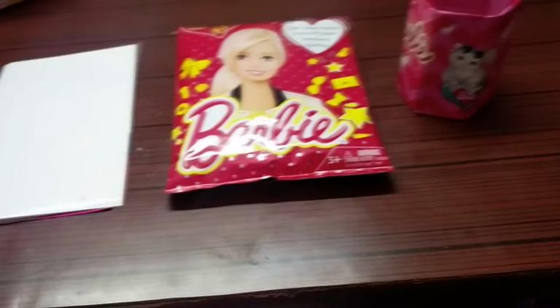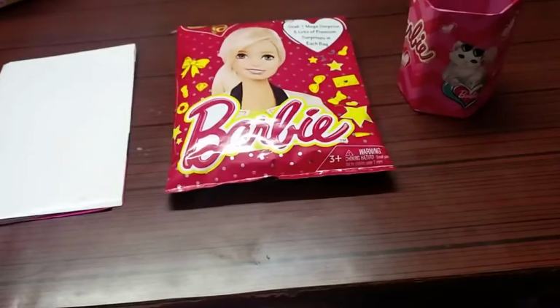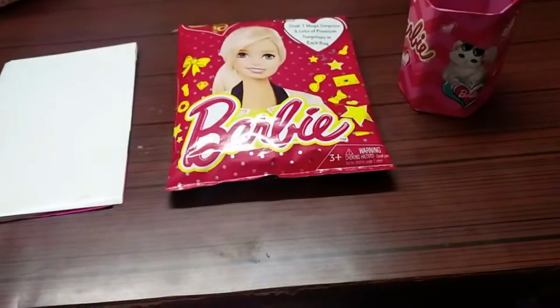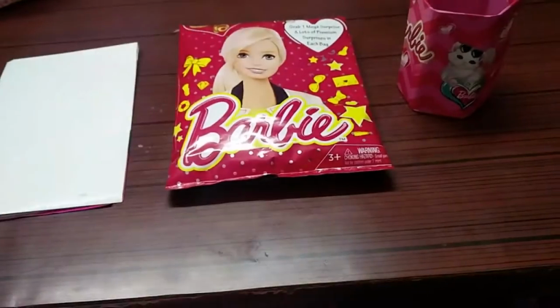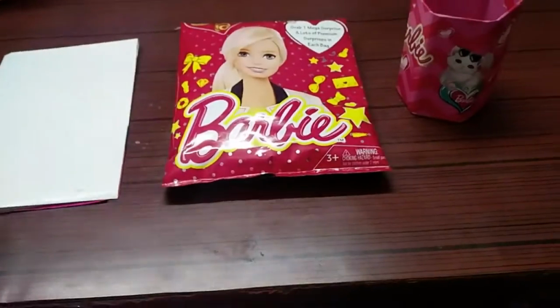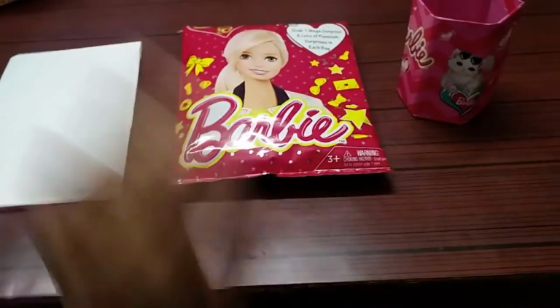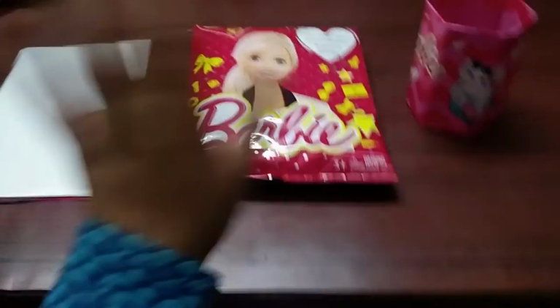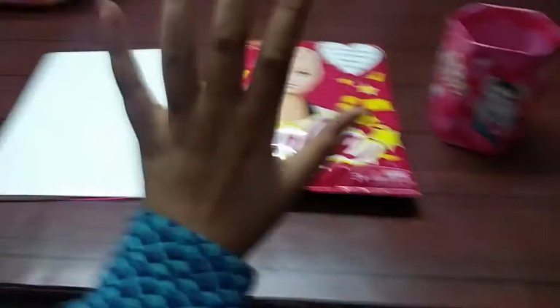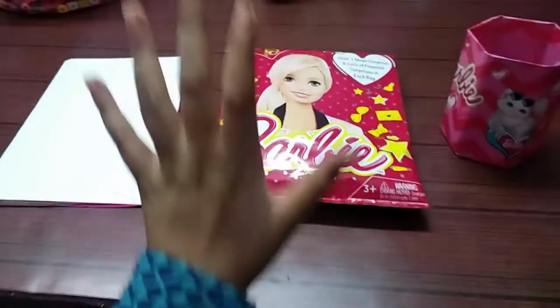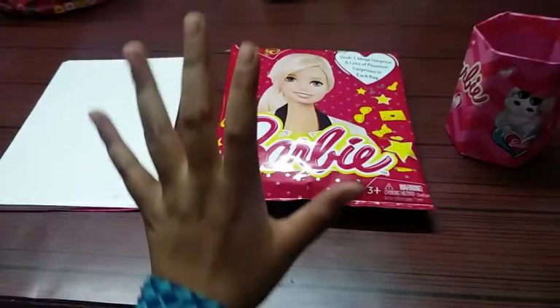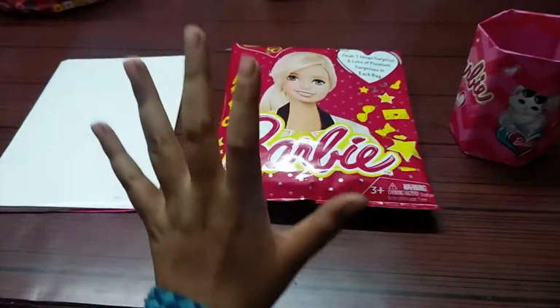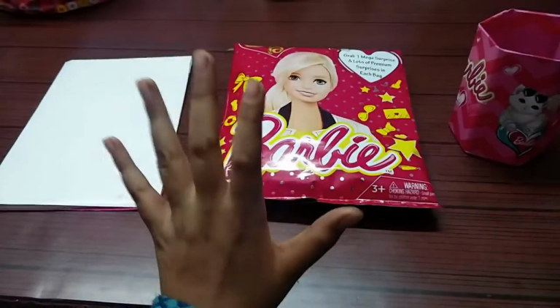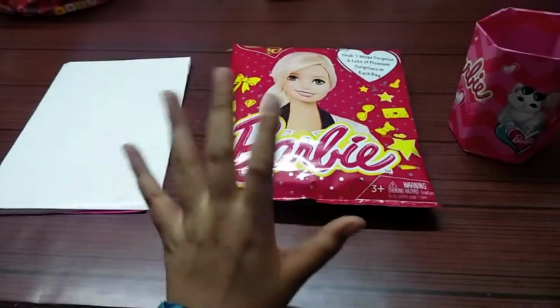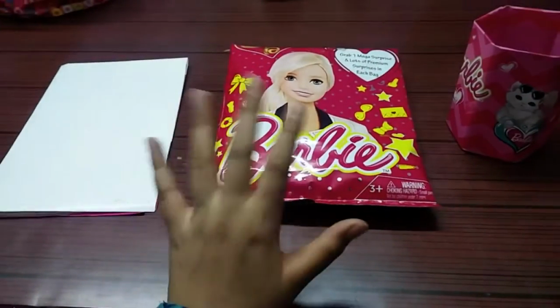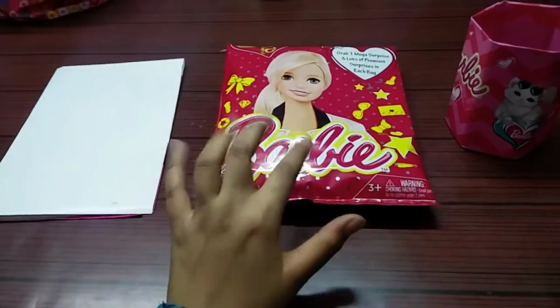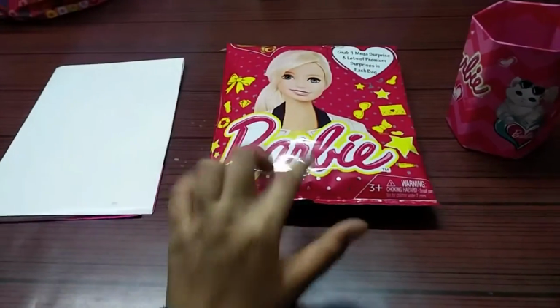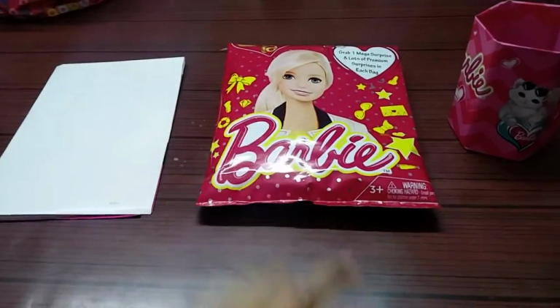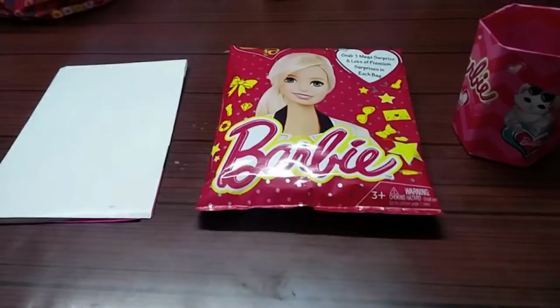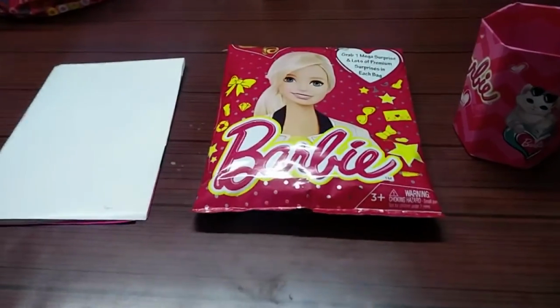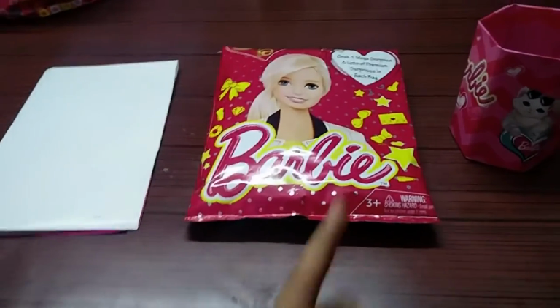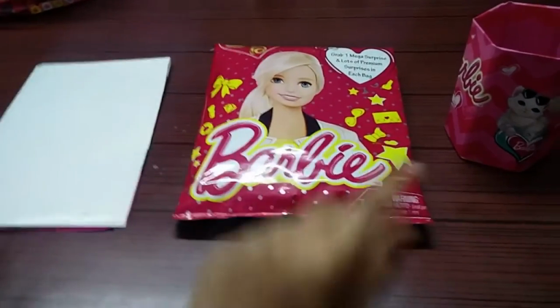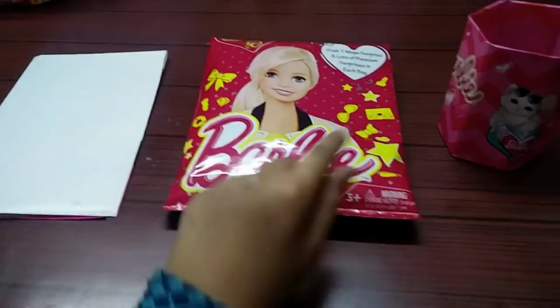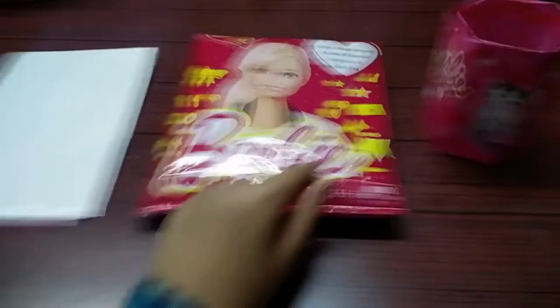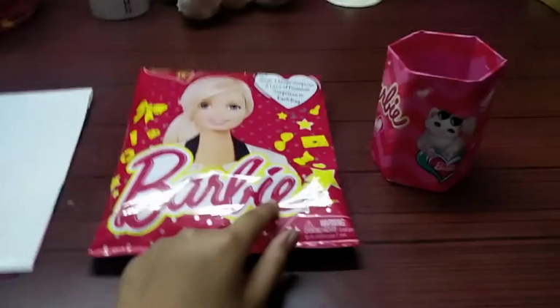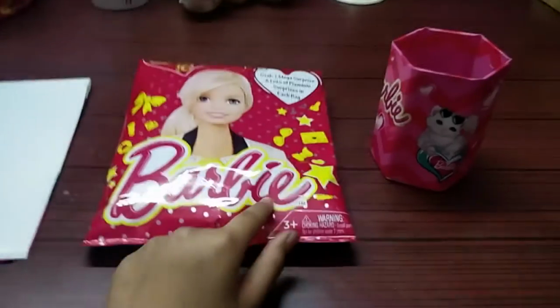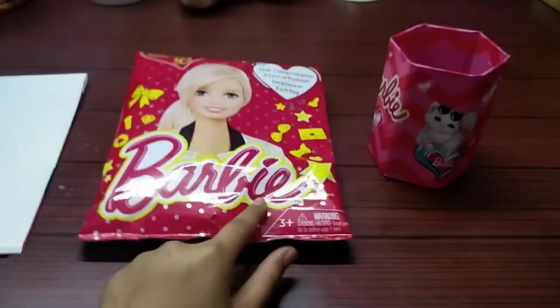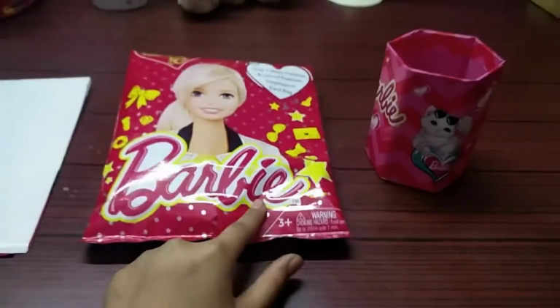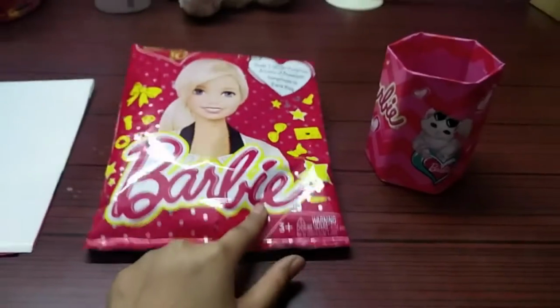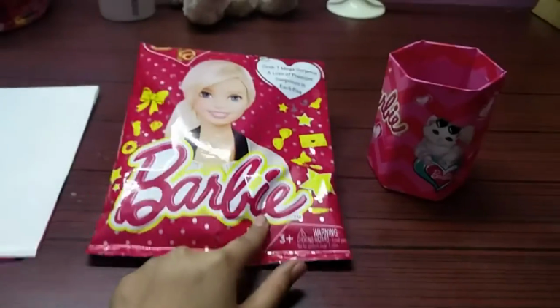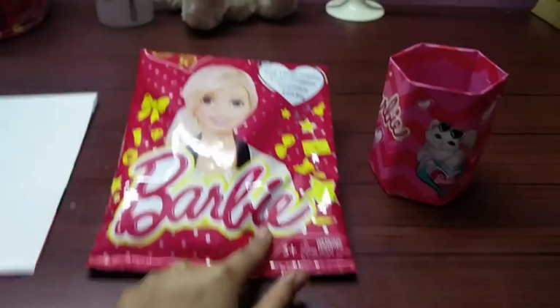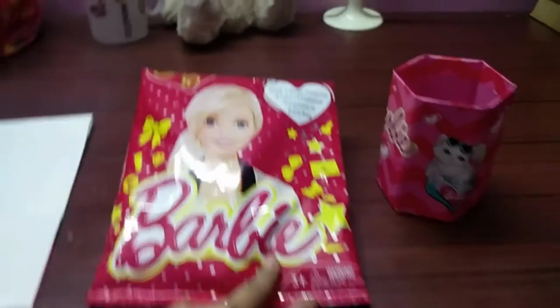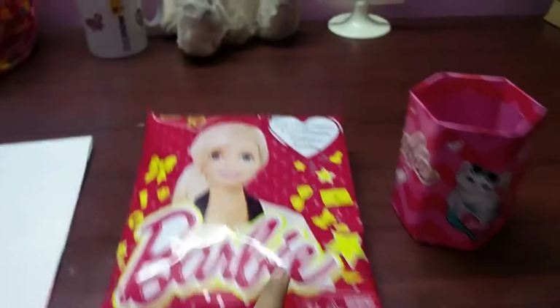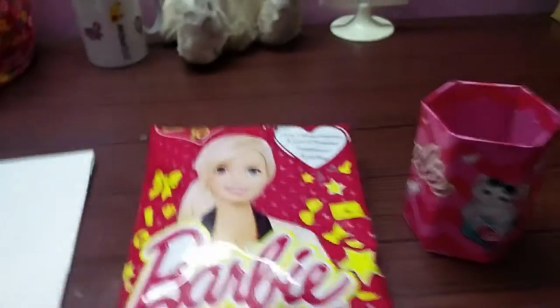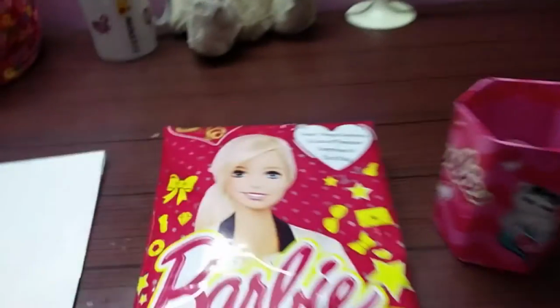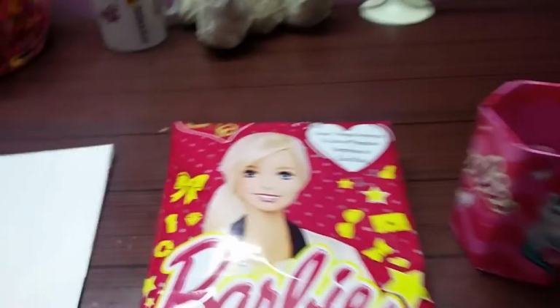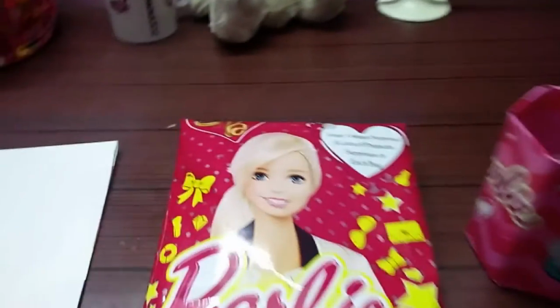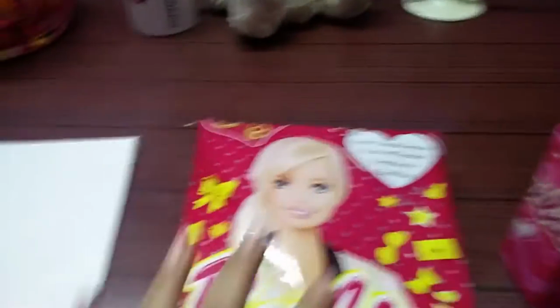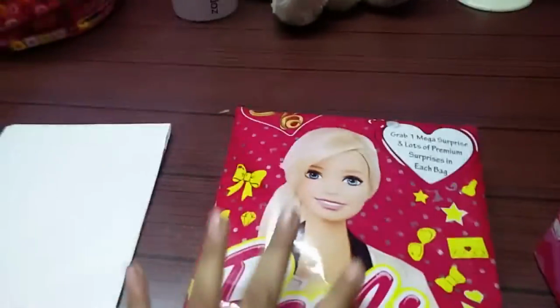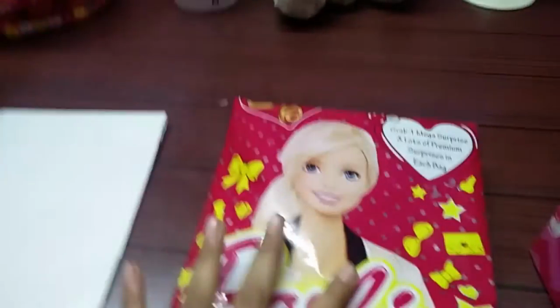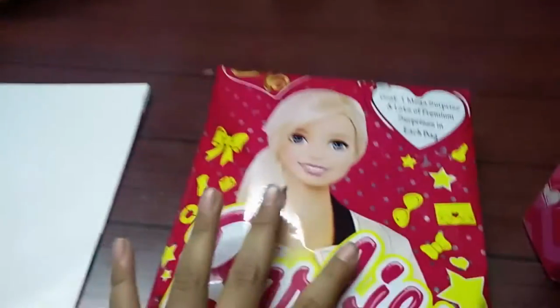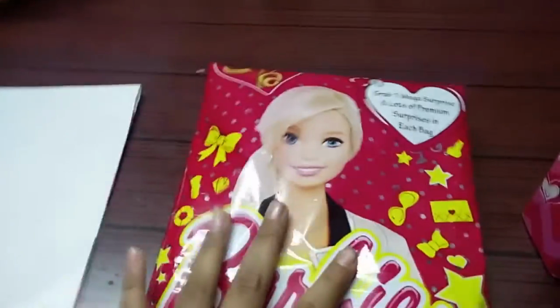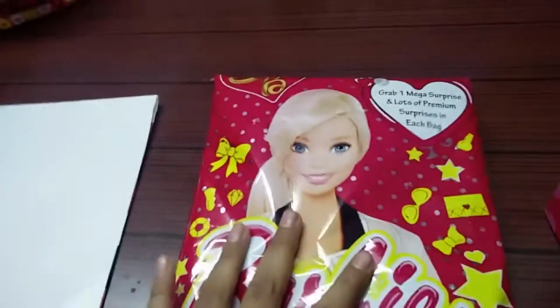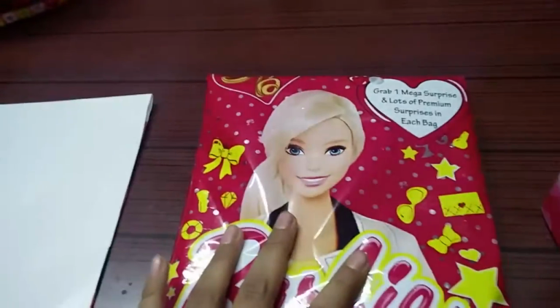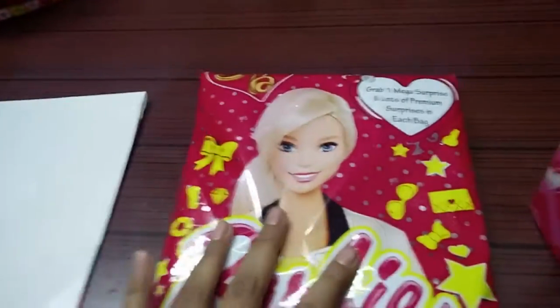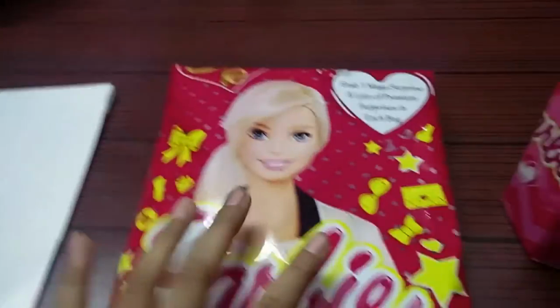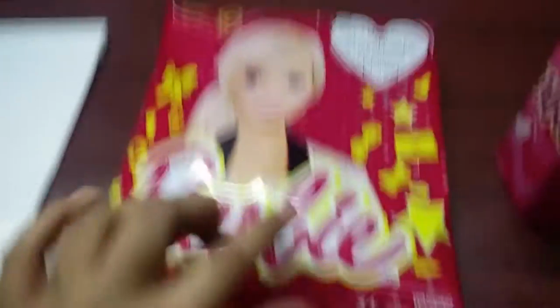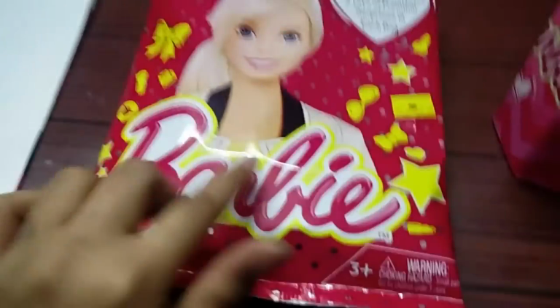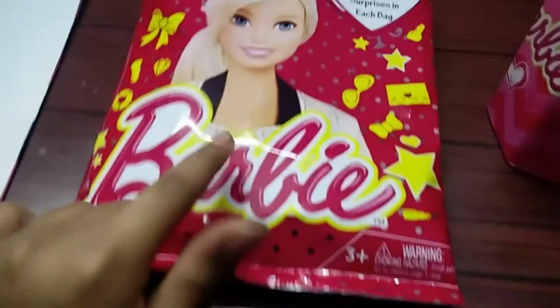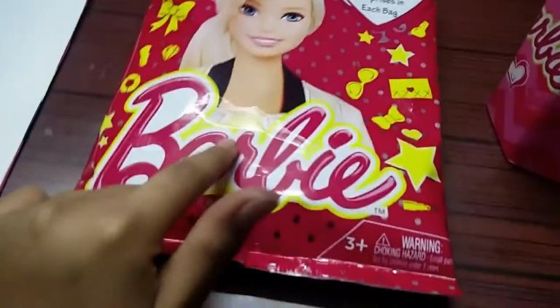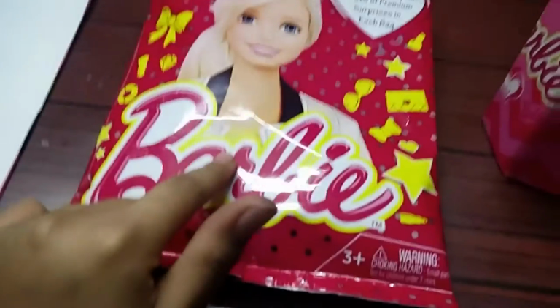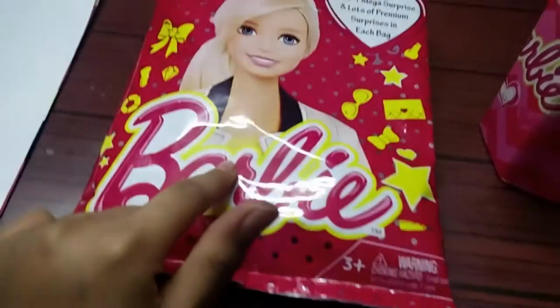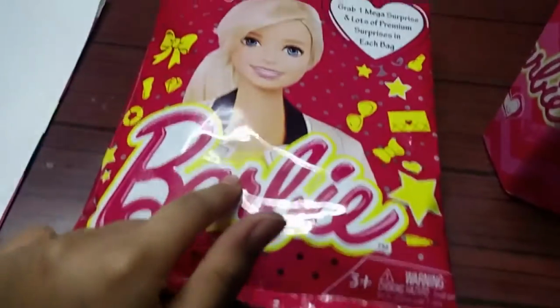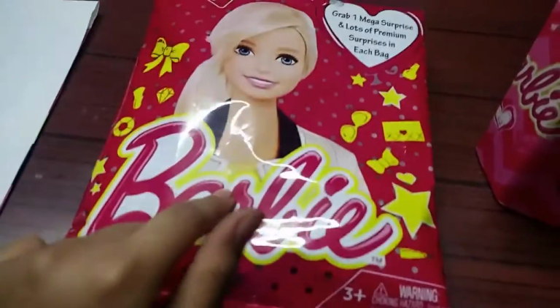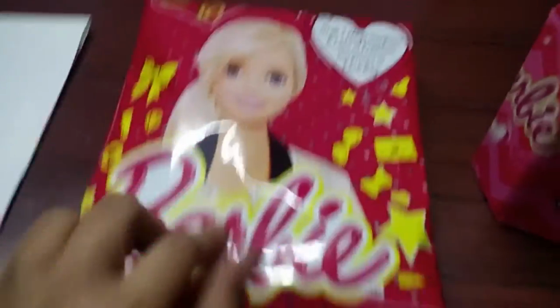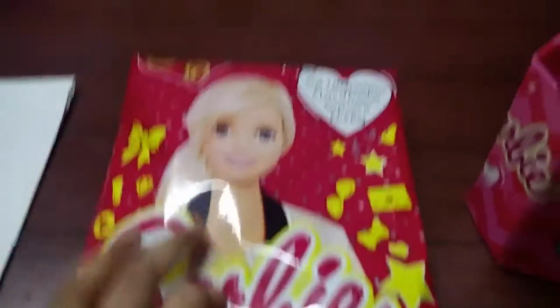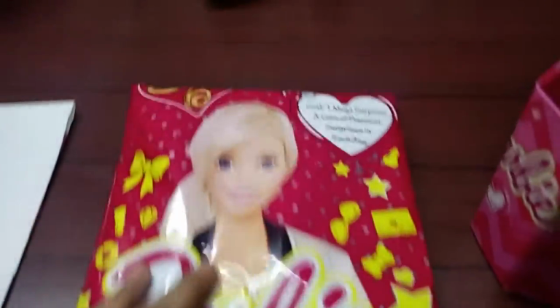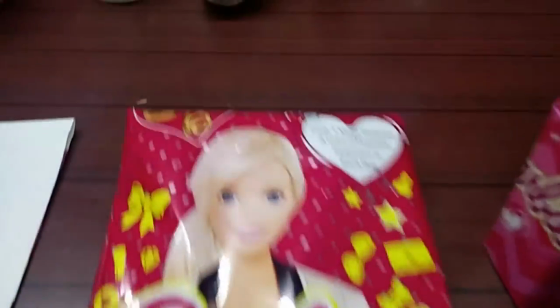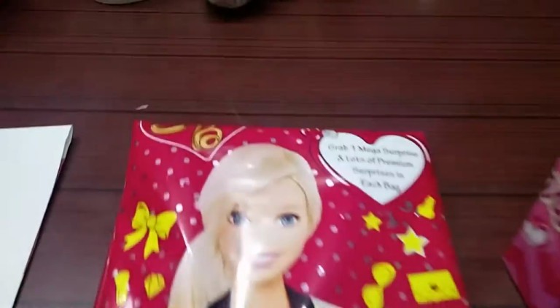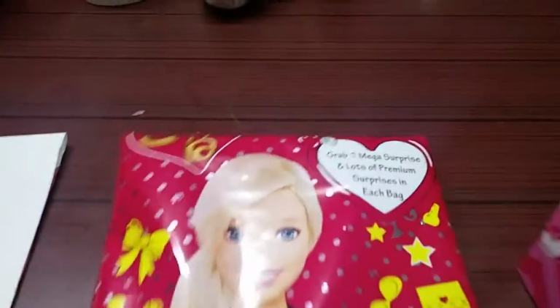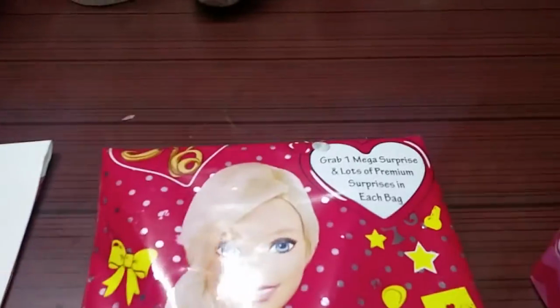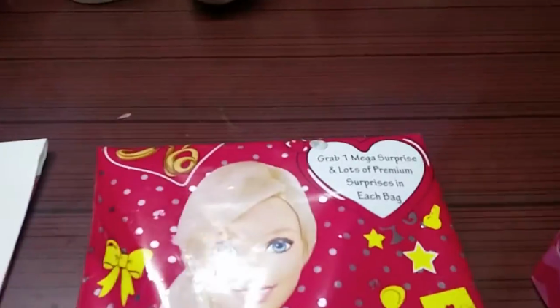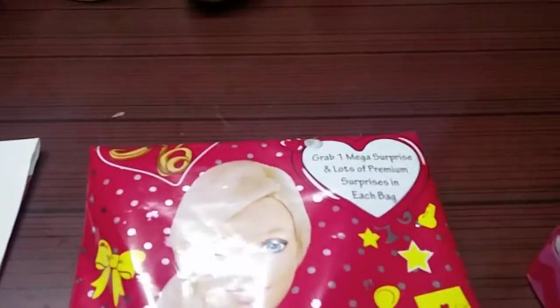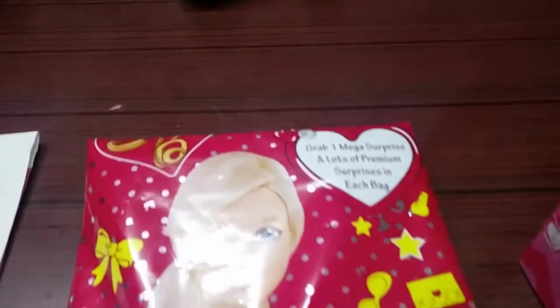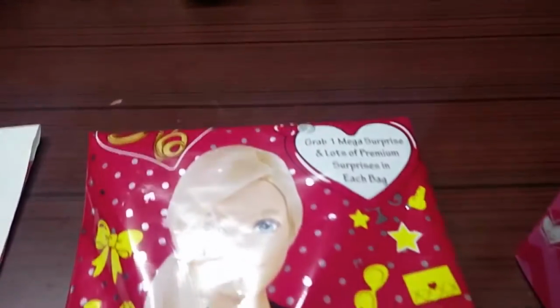Hello friends, today I'm going to open a Barbie. Okay, I actually opened this Barbie surprise bag.